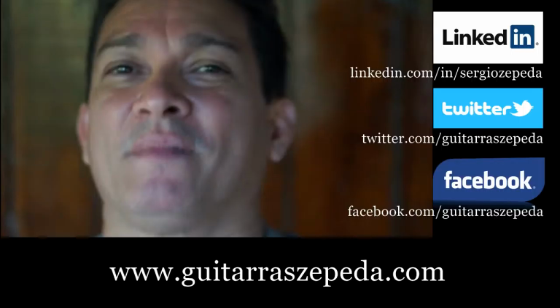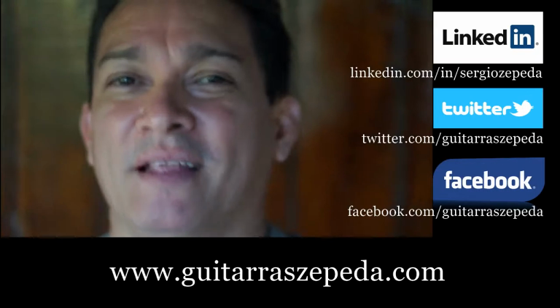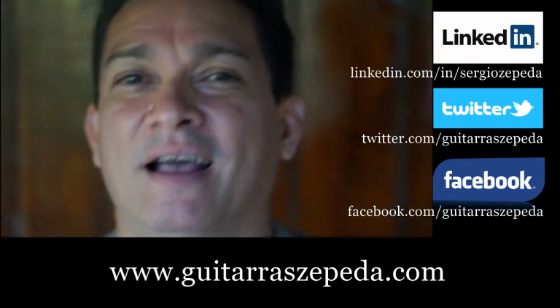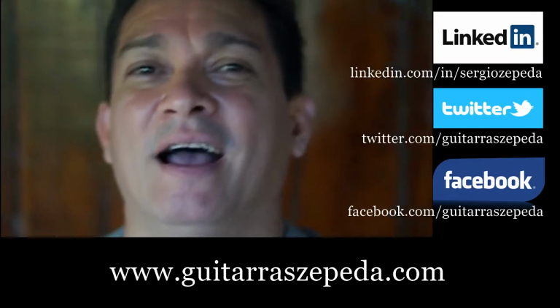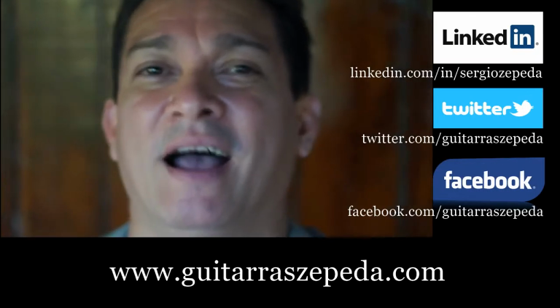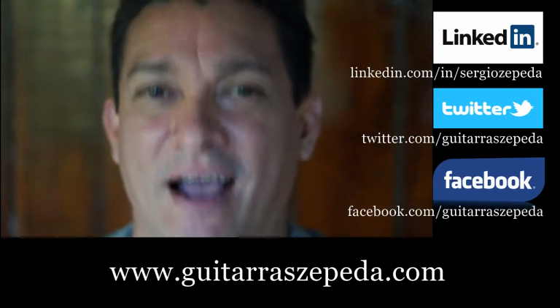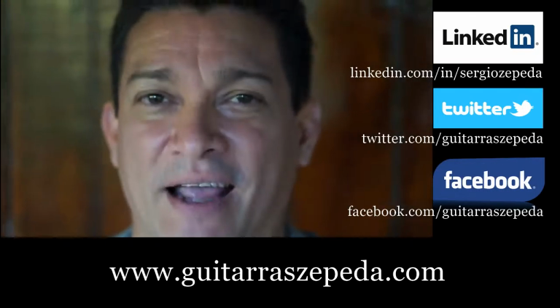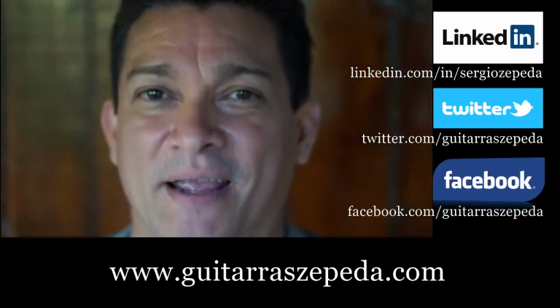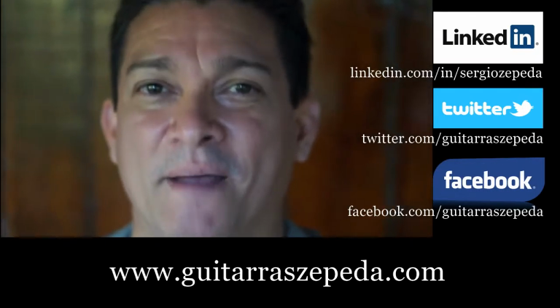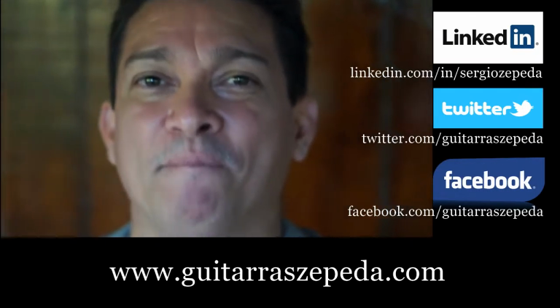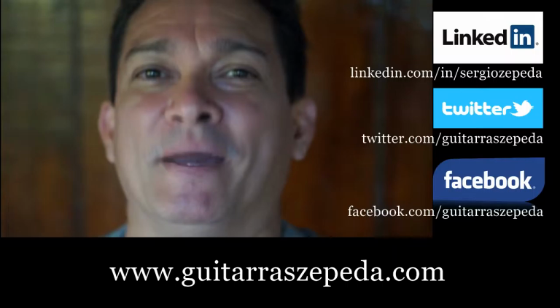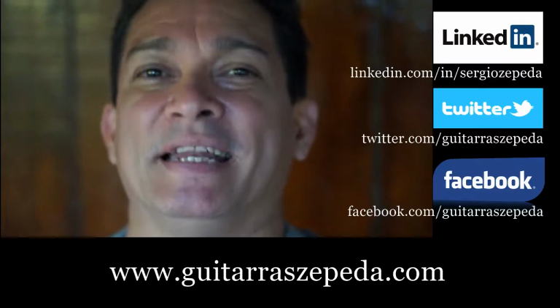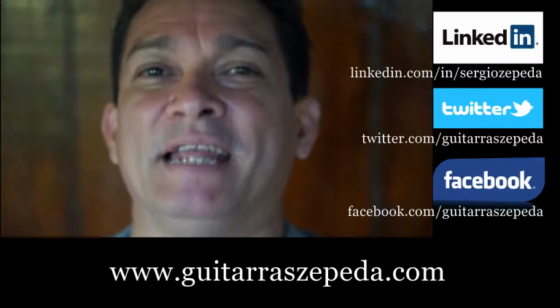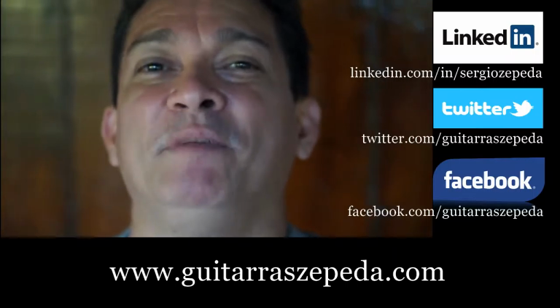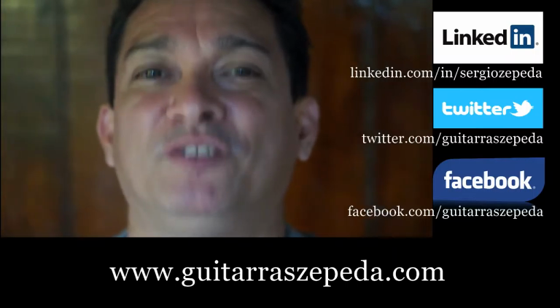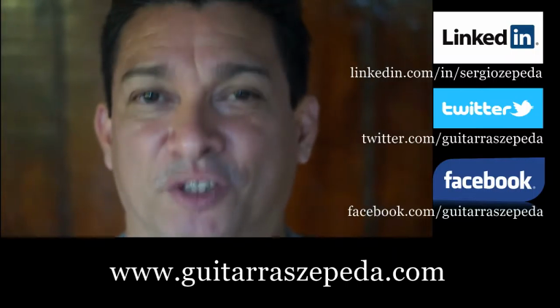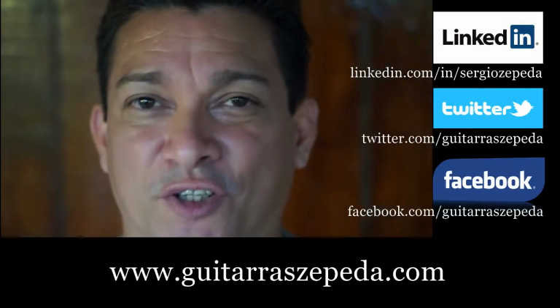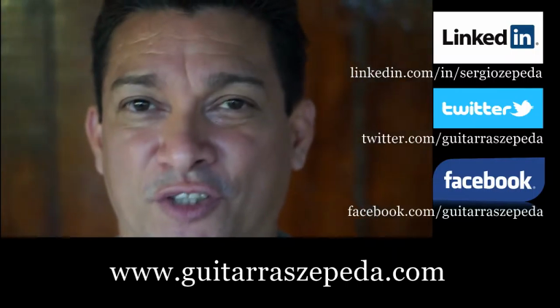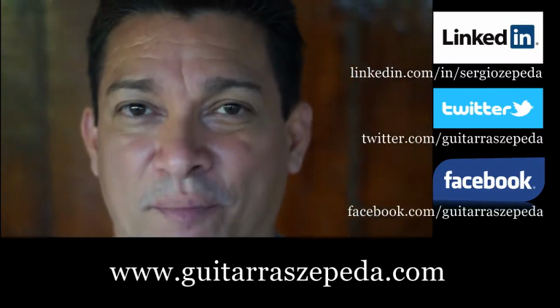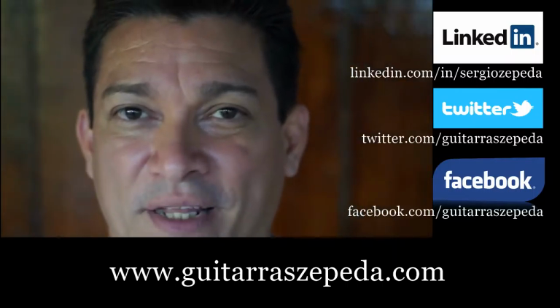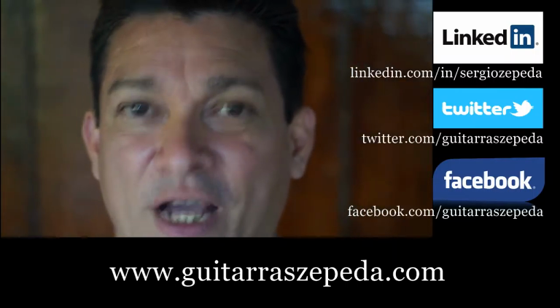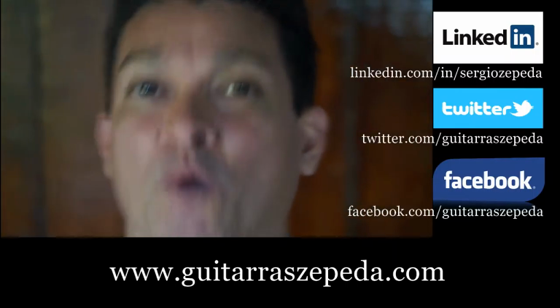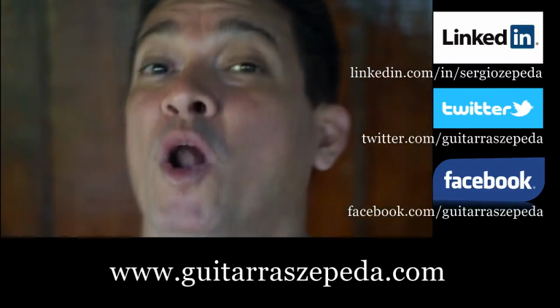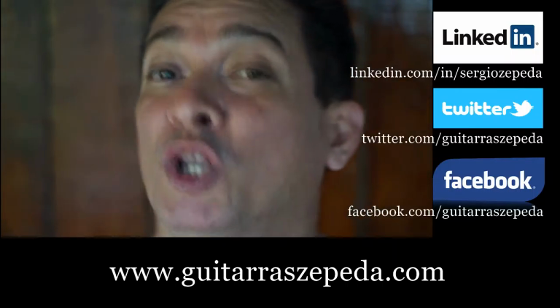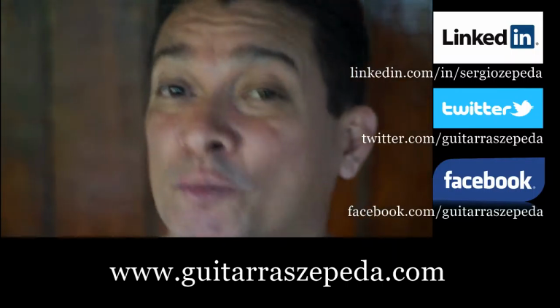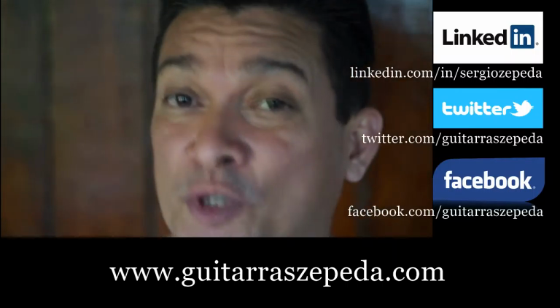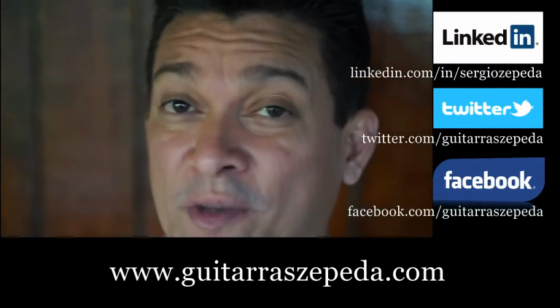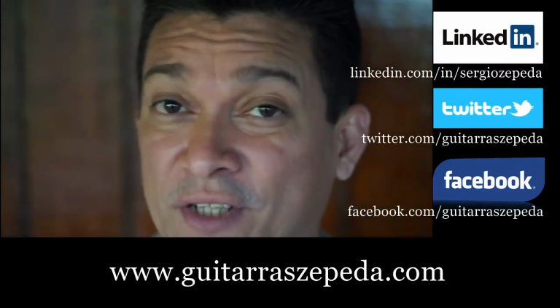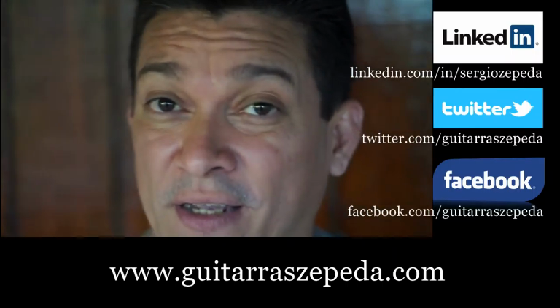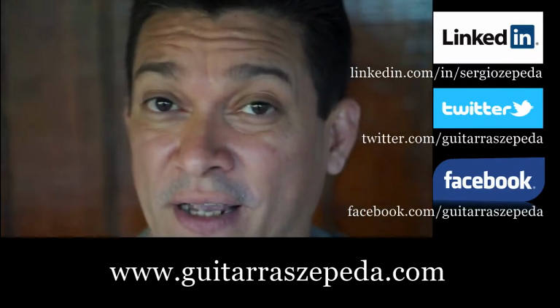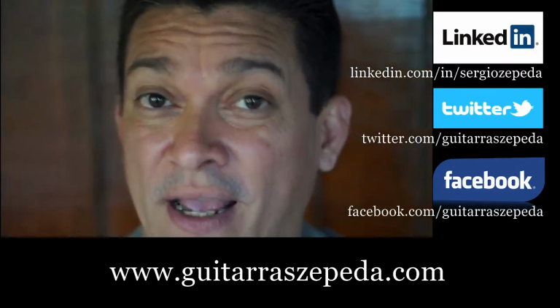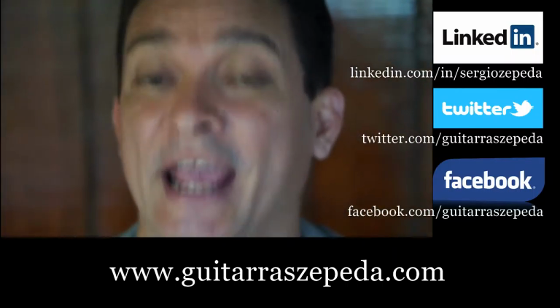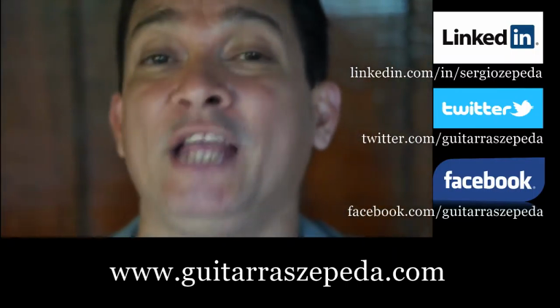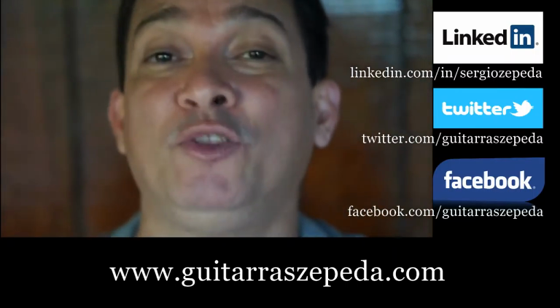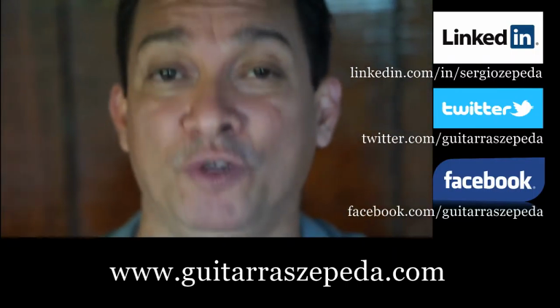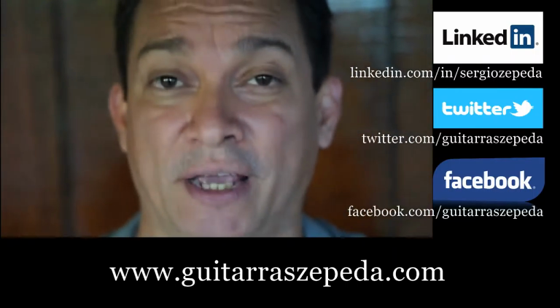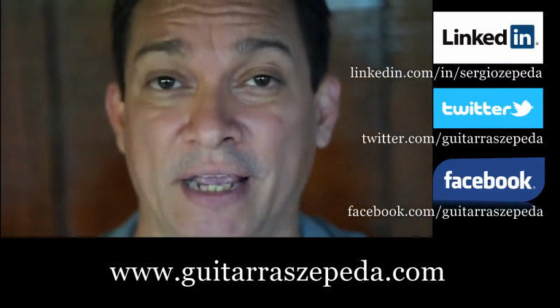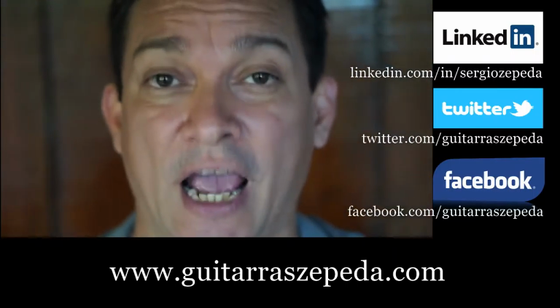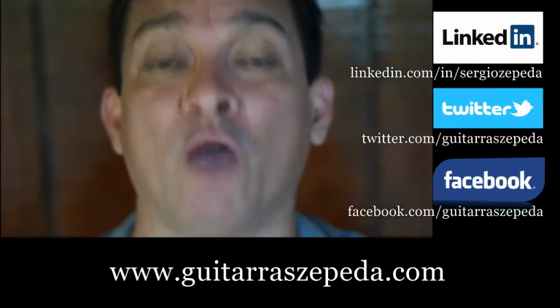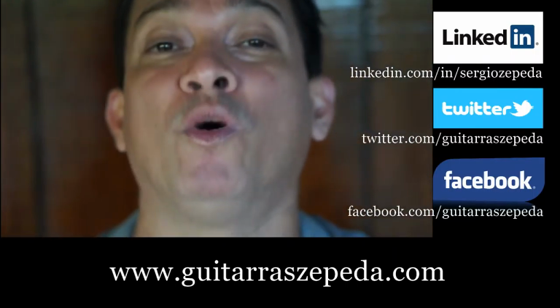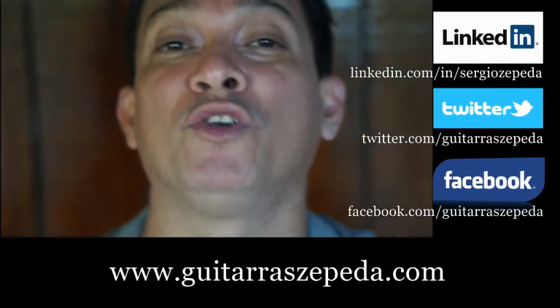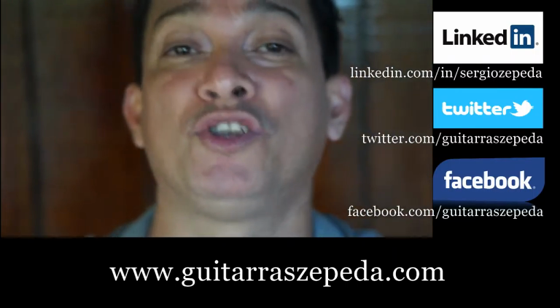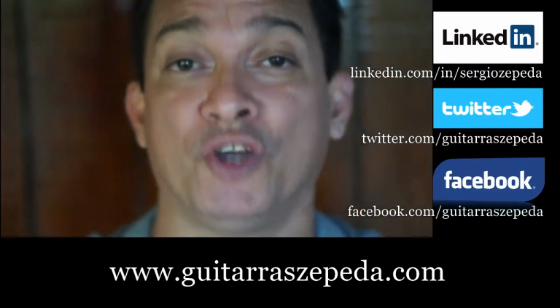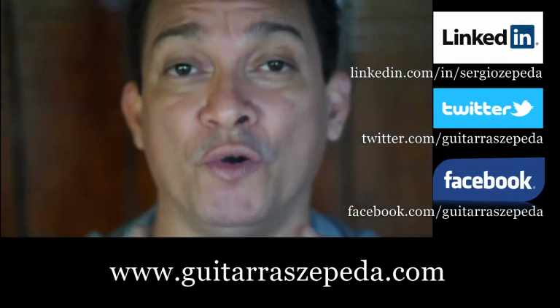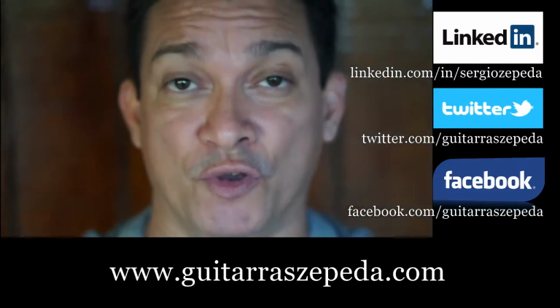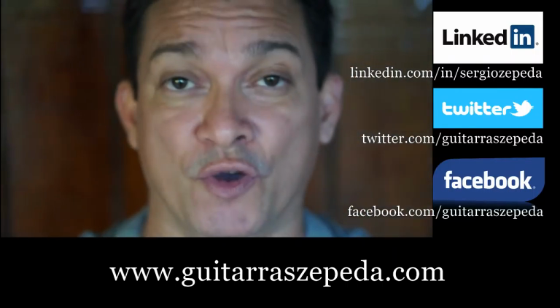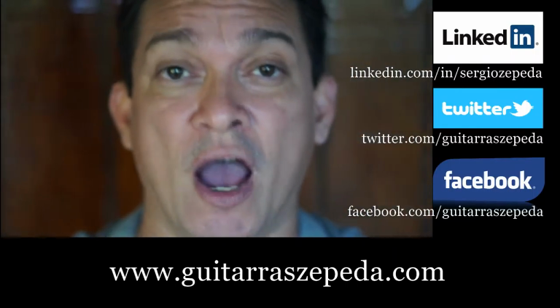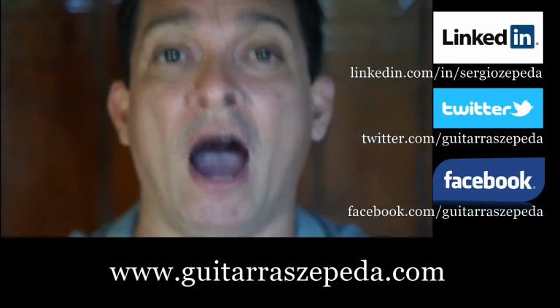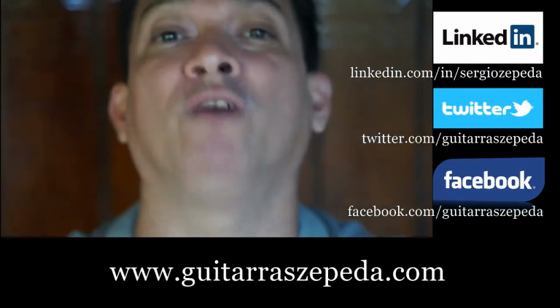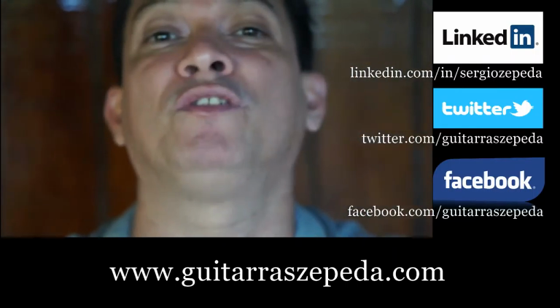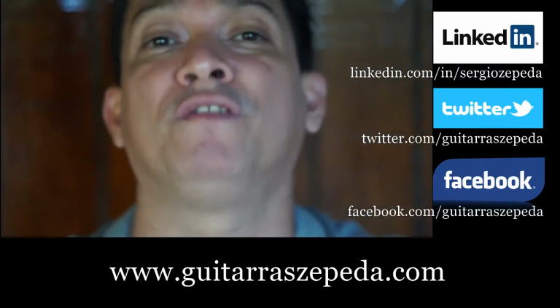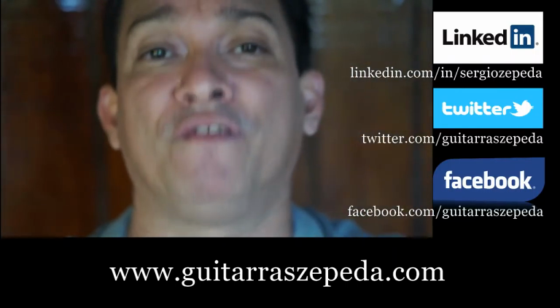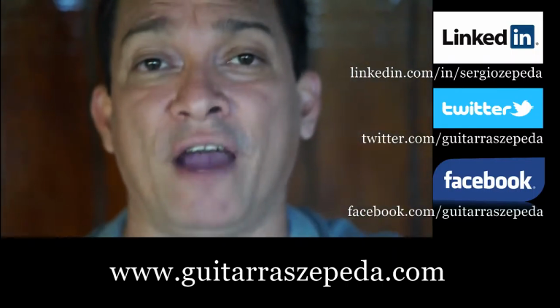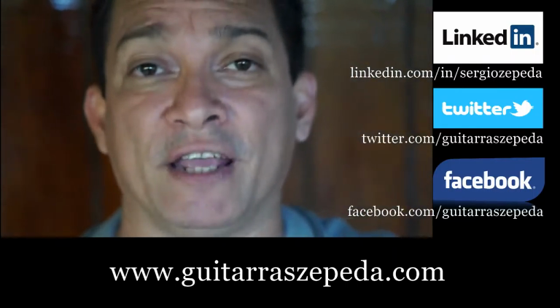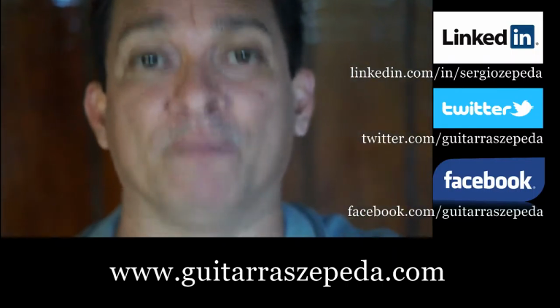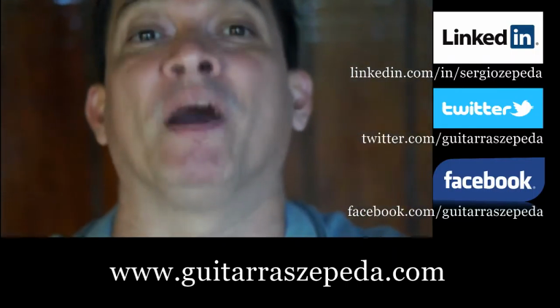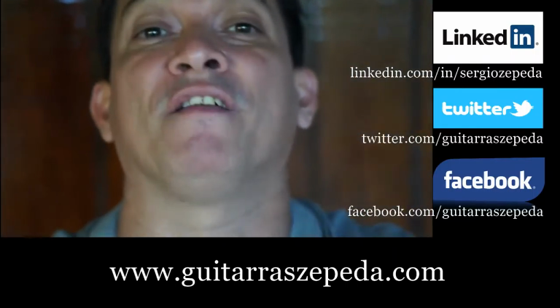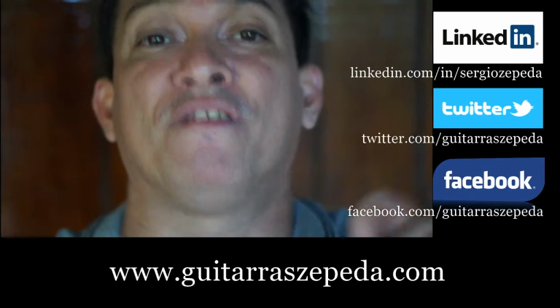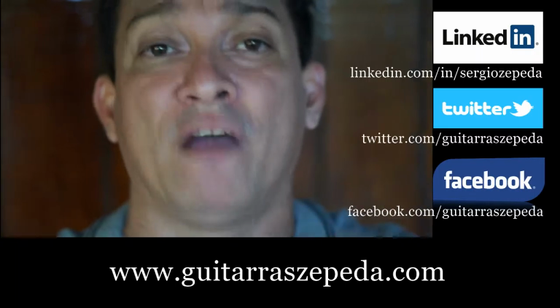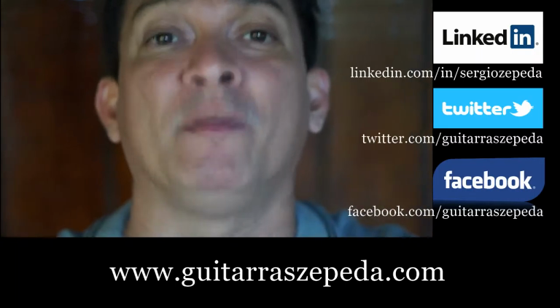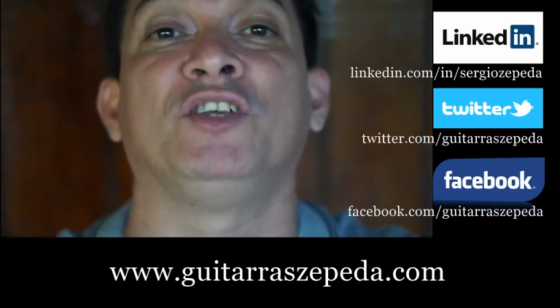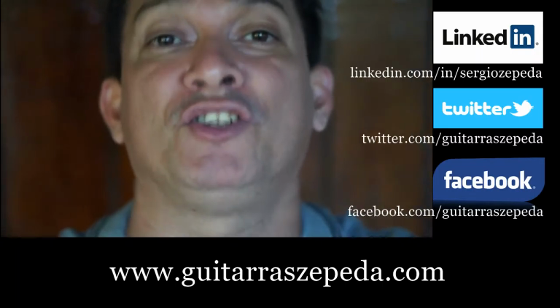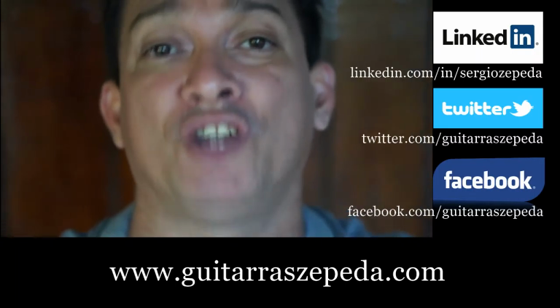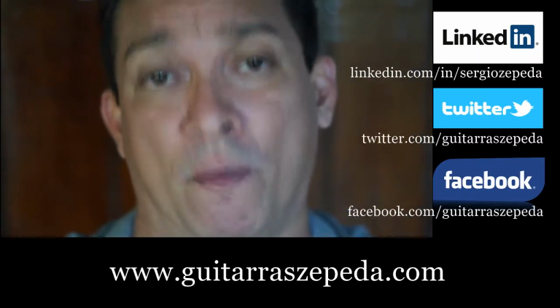Hi, my name is Sergio Zepeda. Welcome to Masaya and today I want to show you how to find my family shop.